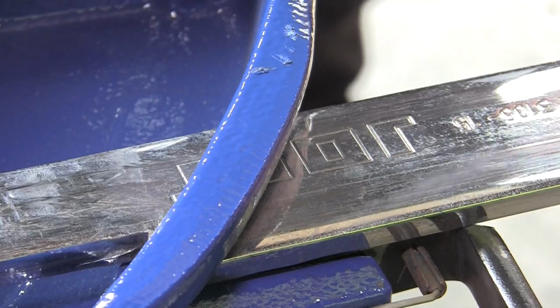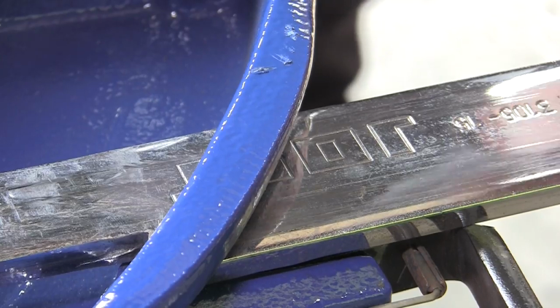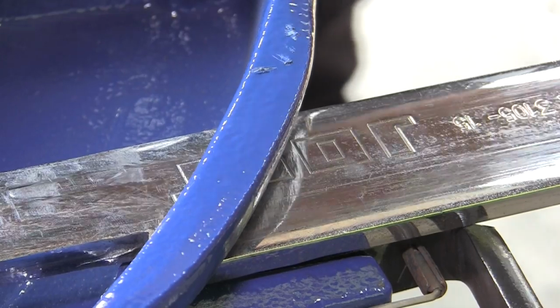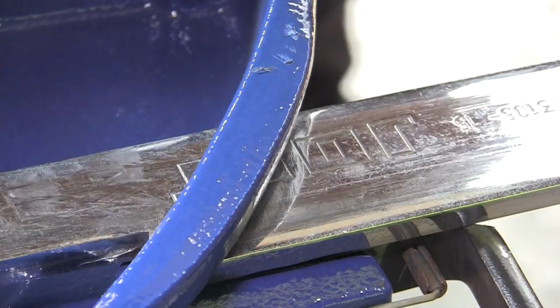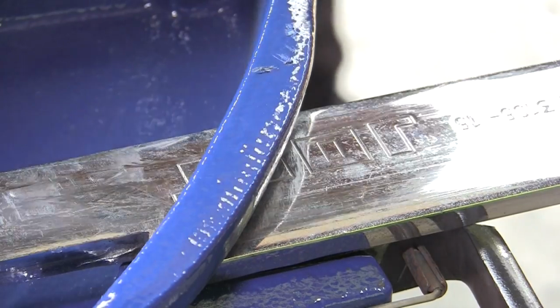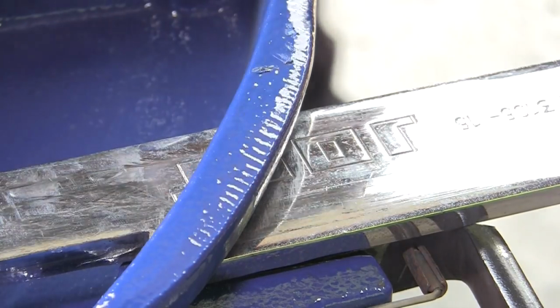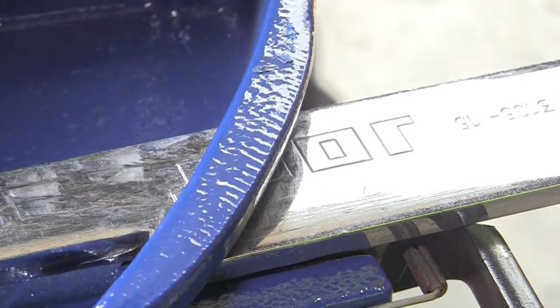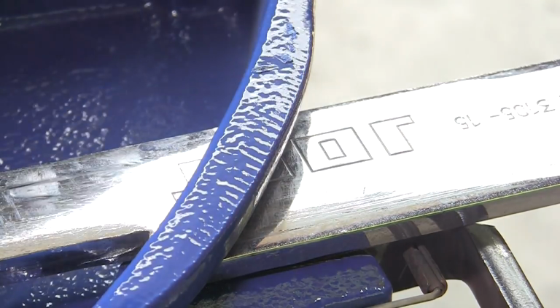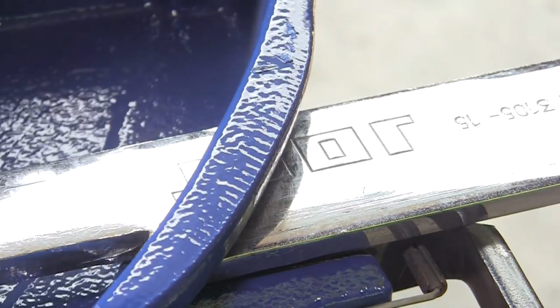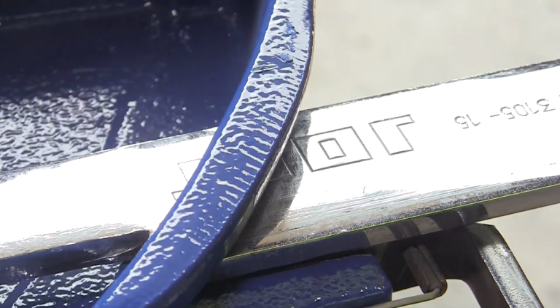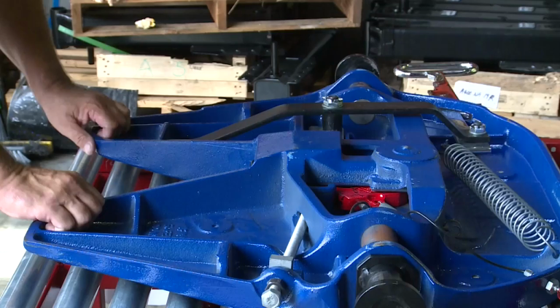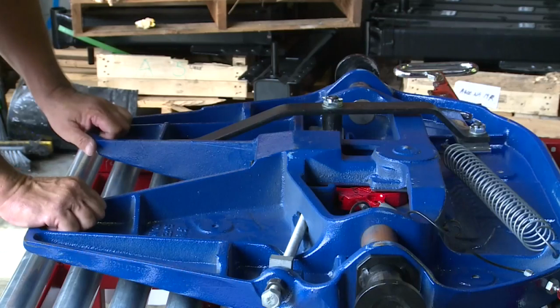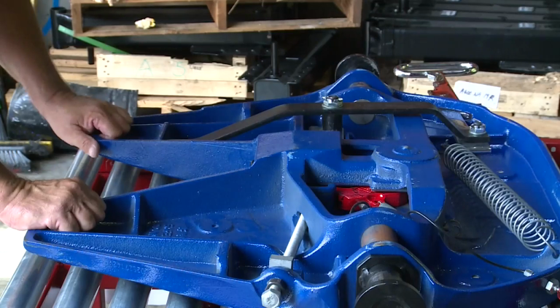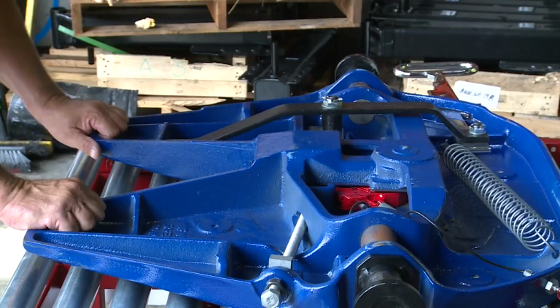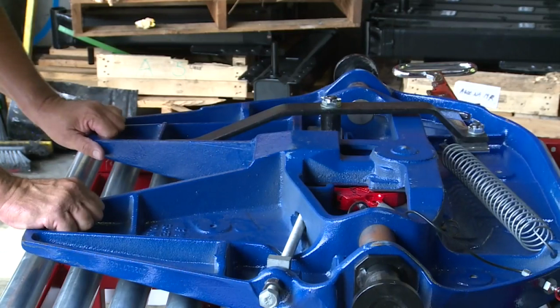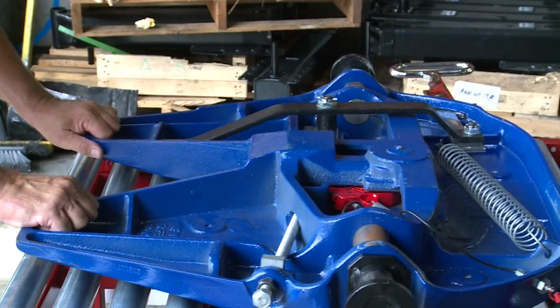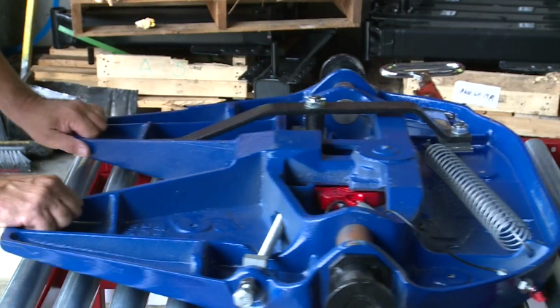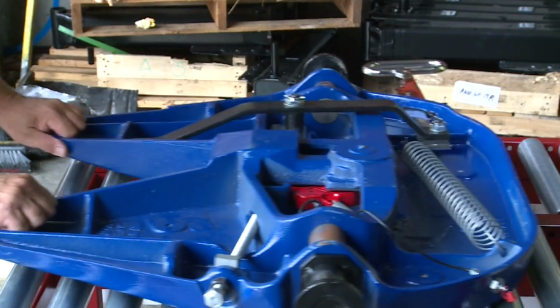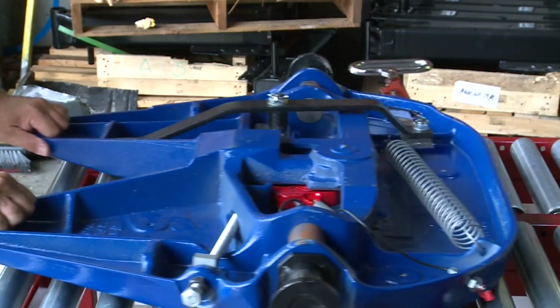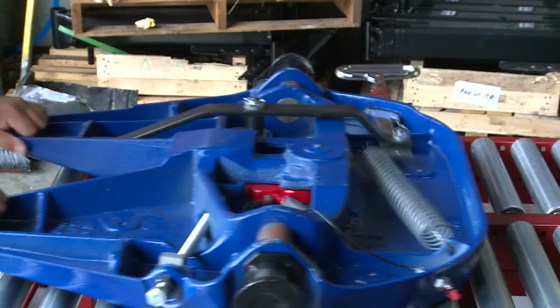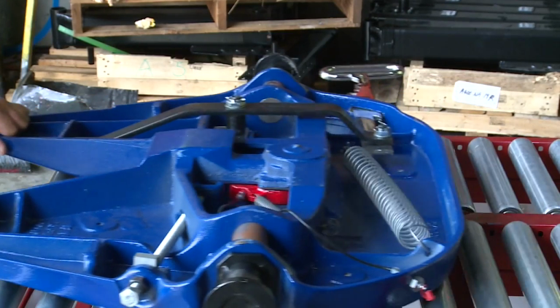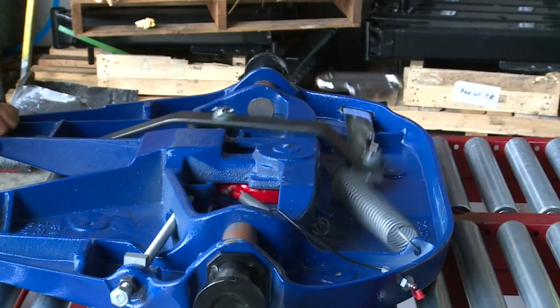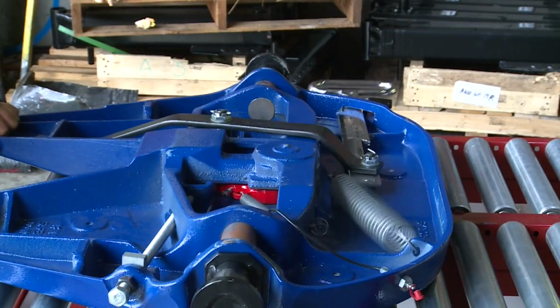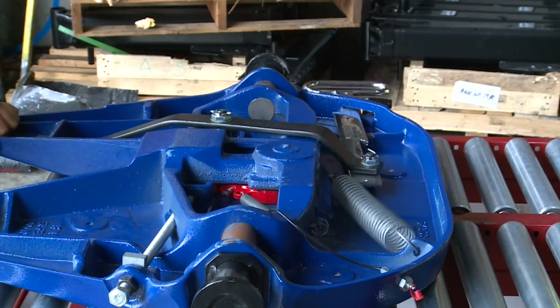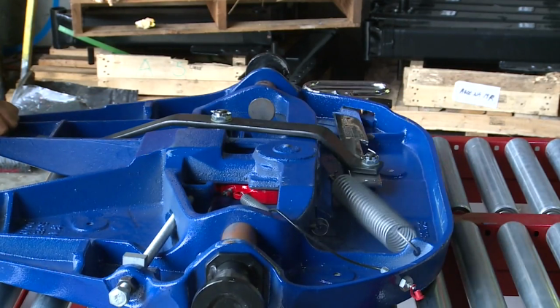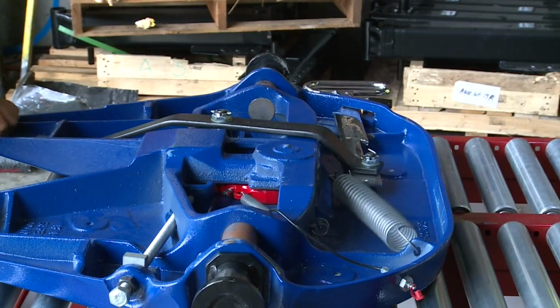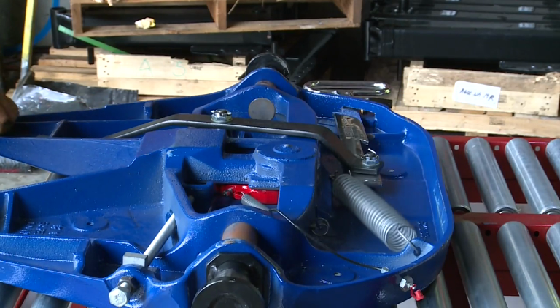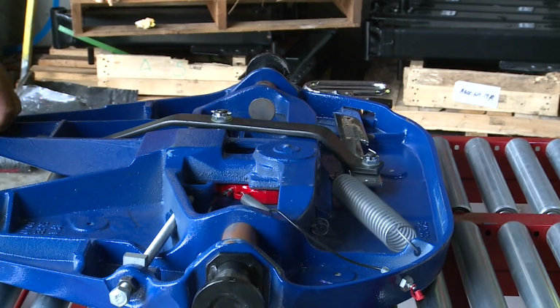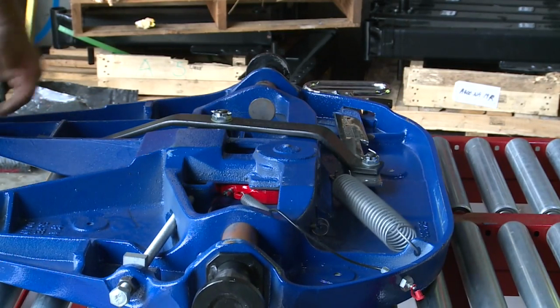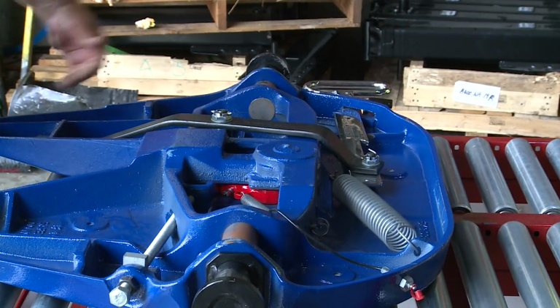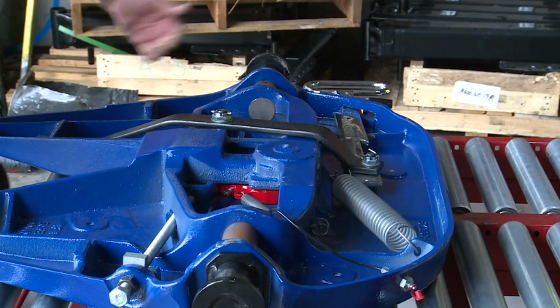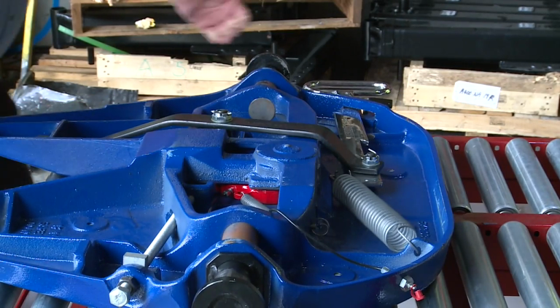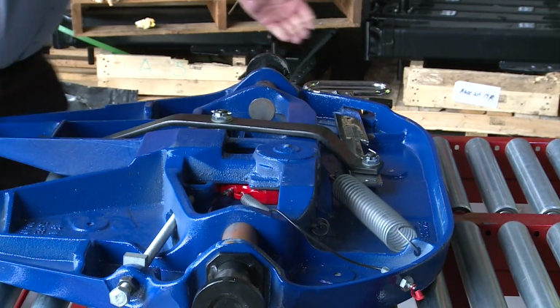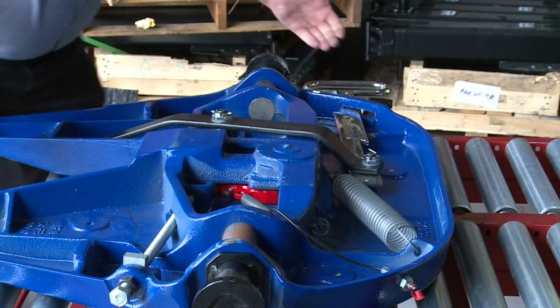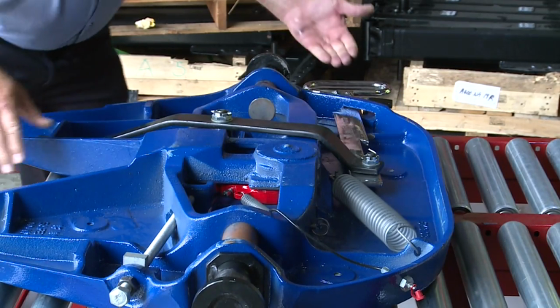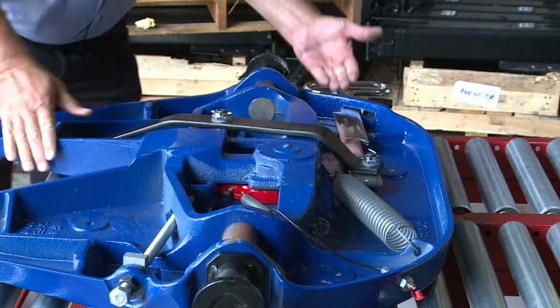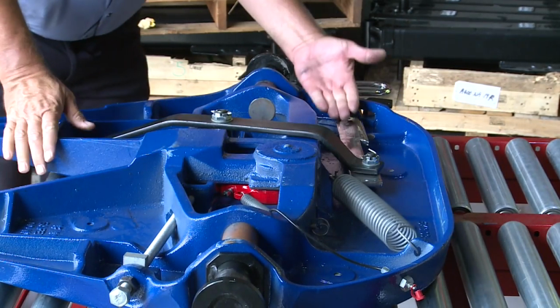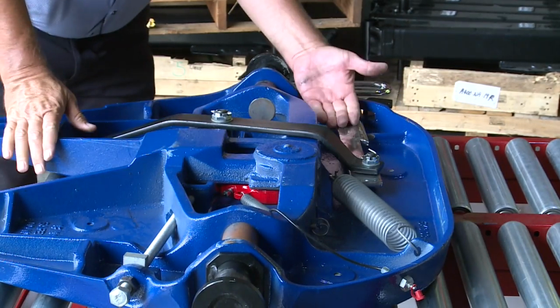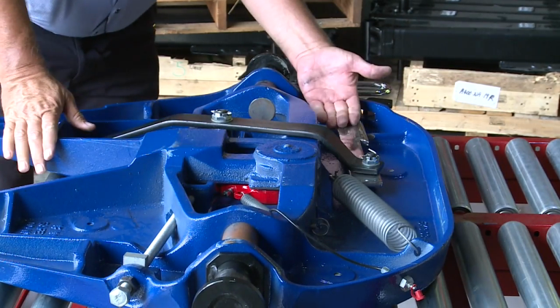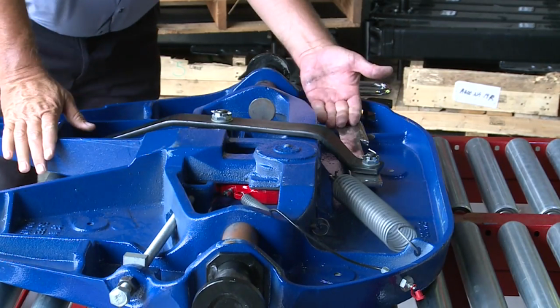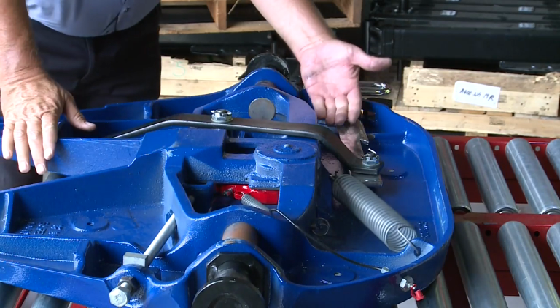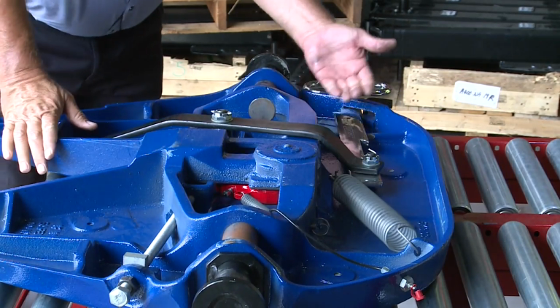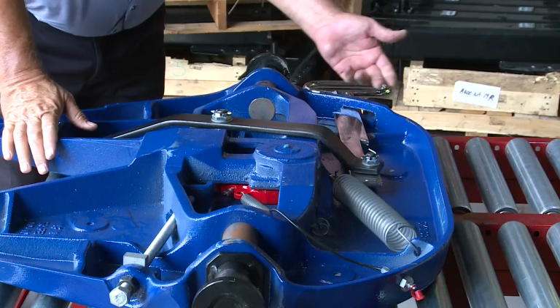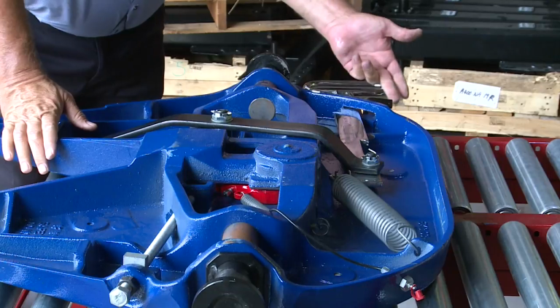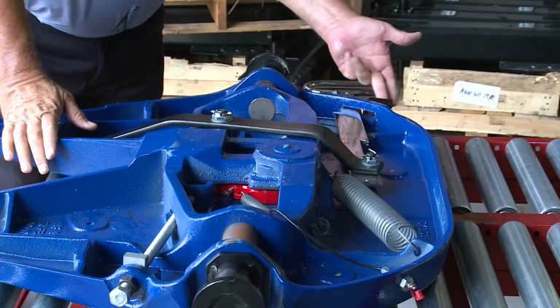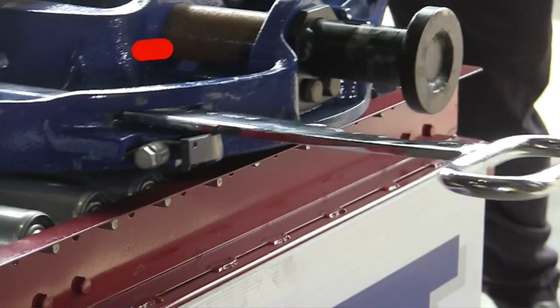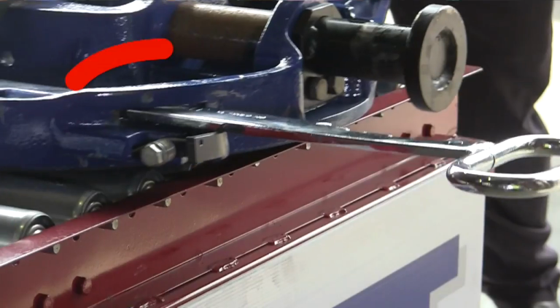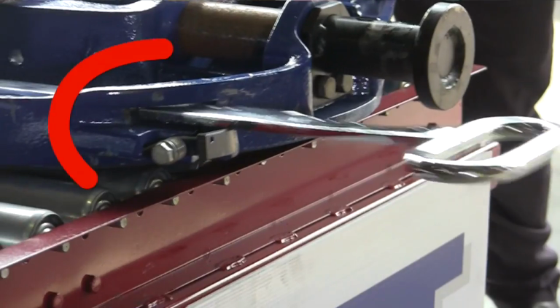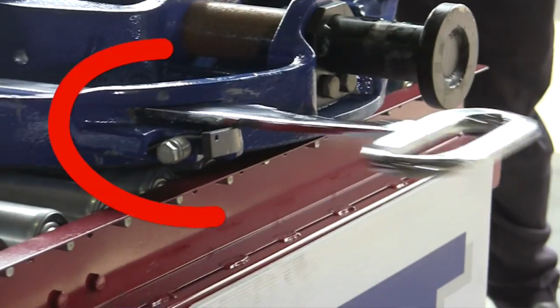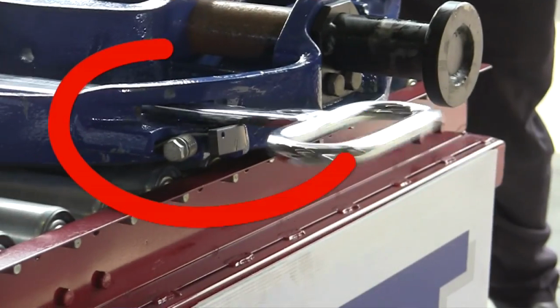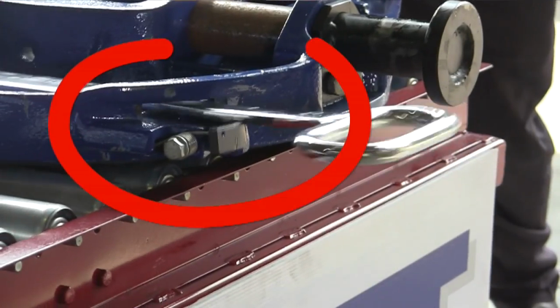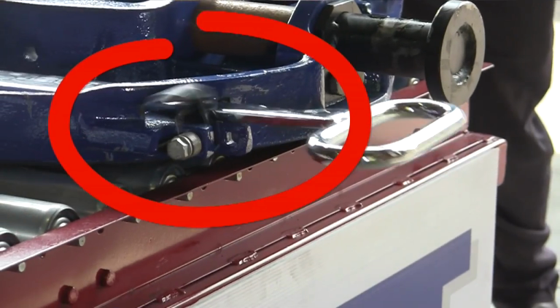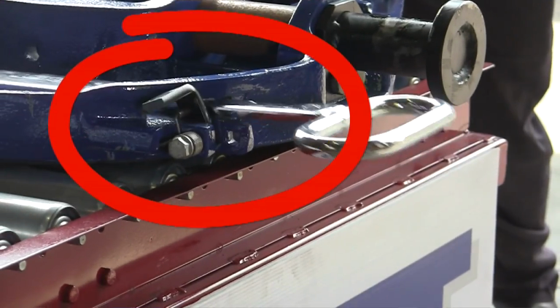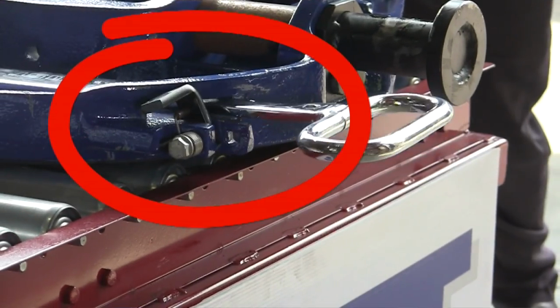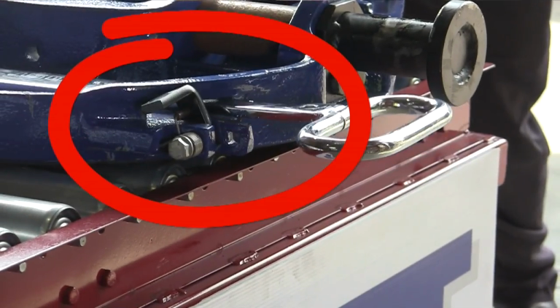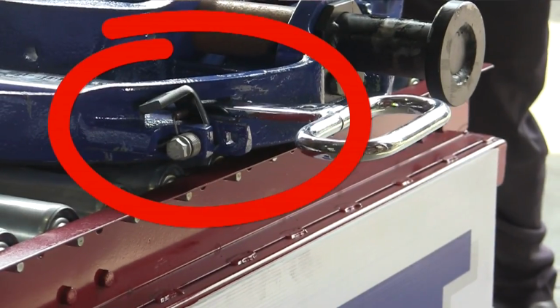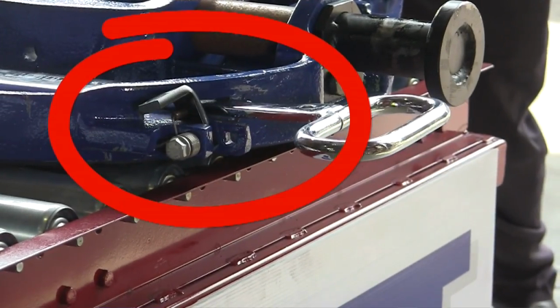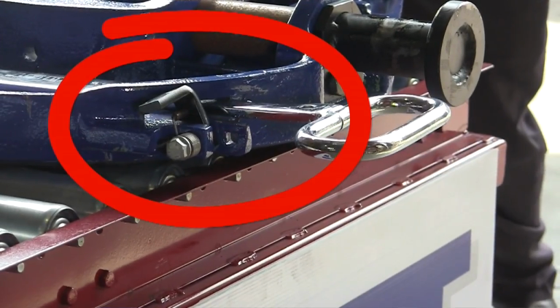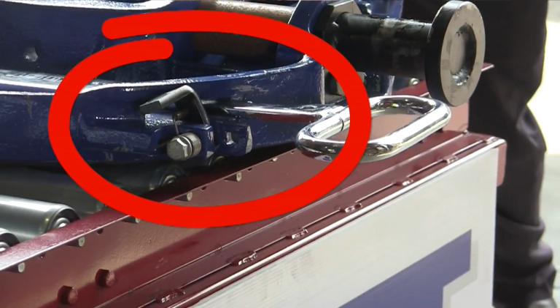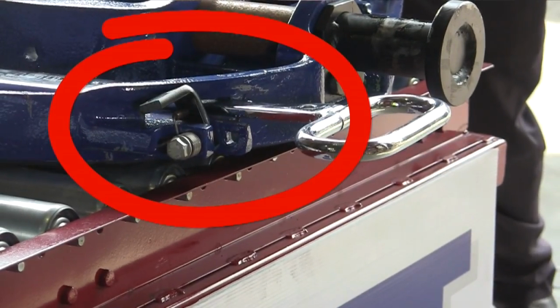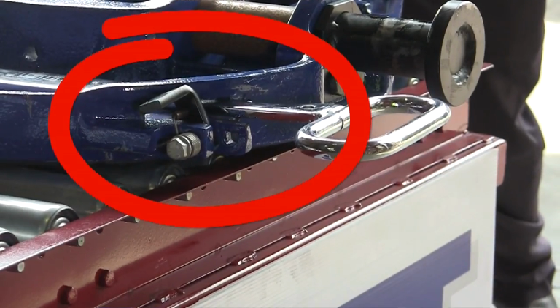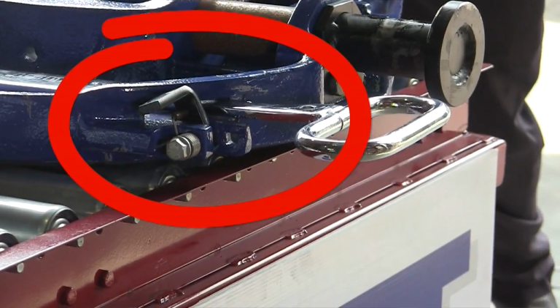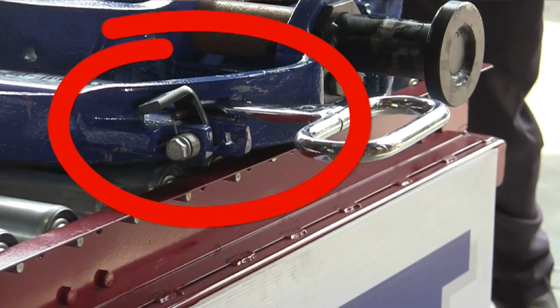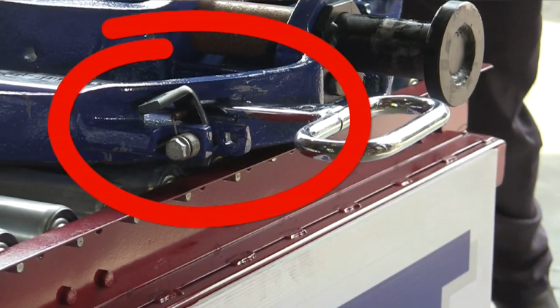Then when you couple up again, the handle flies shut and the spring-loaded safety latch drops back into place.